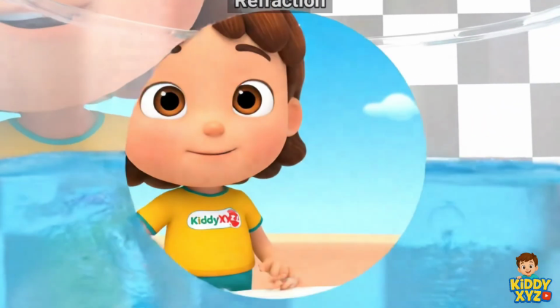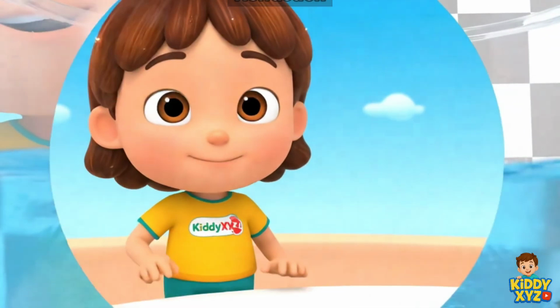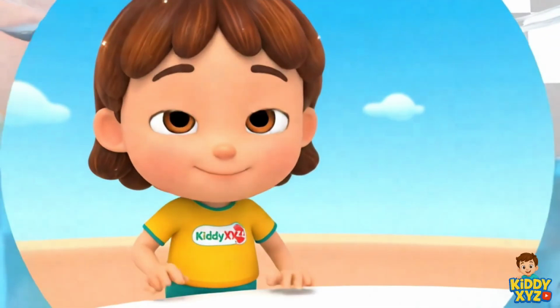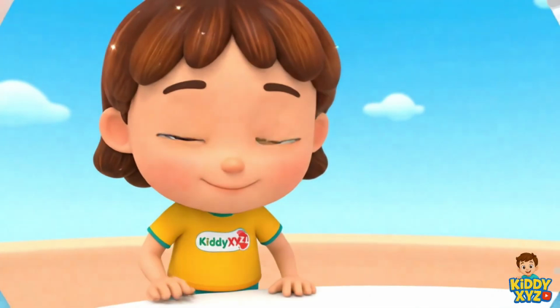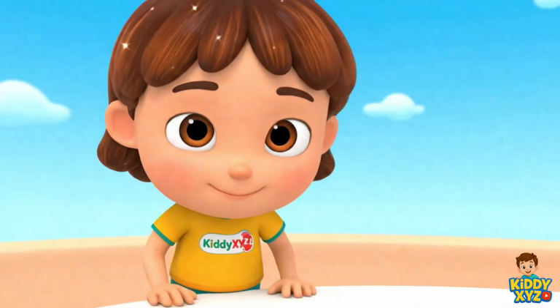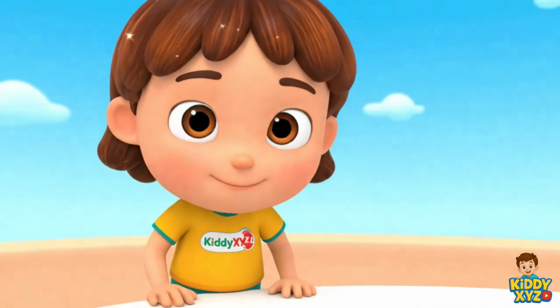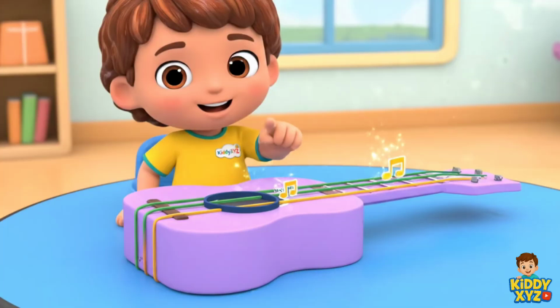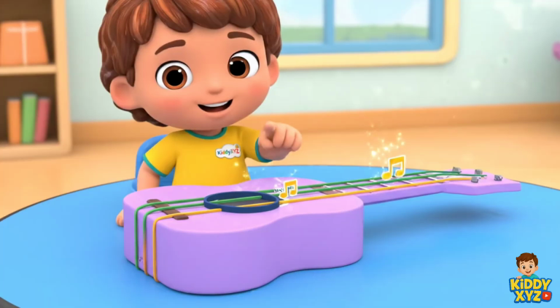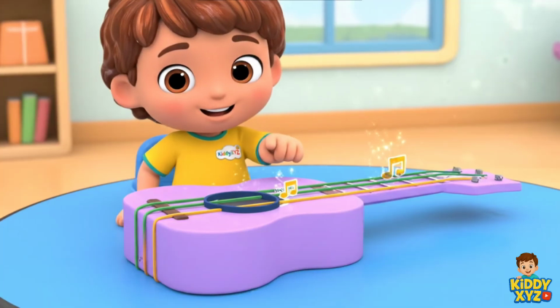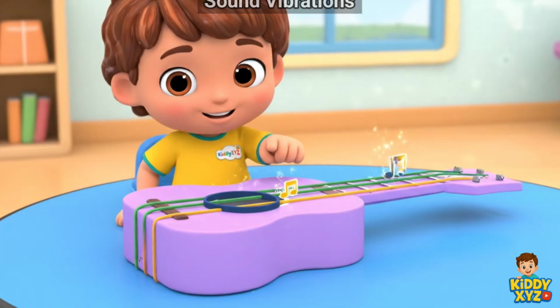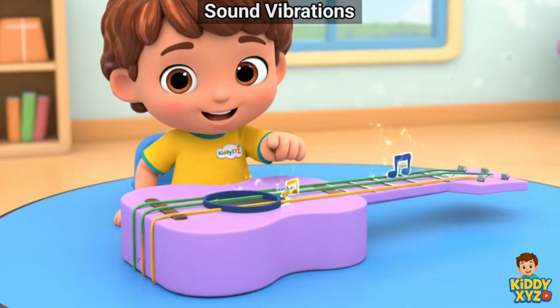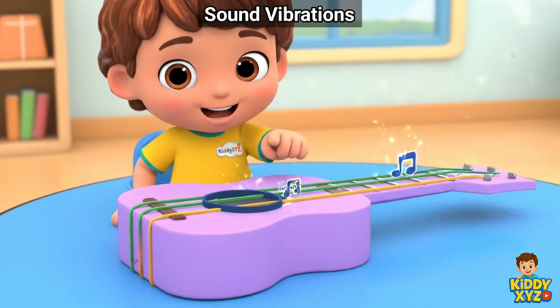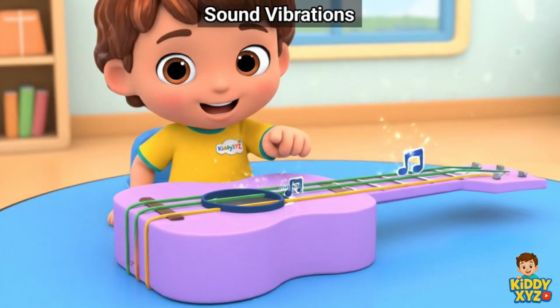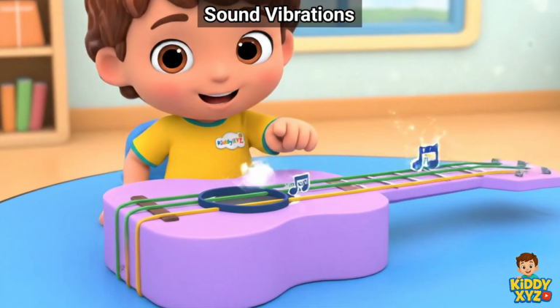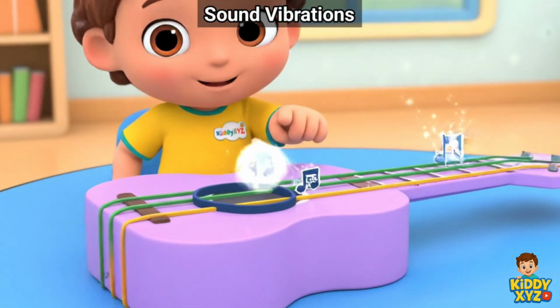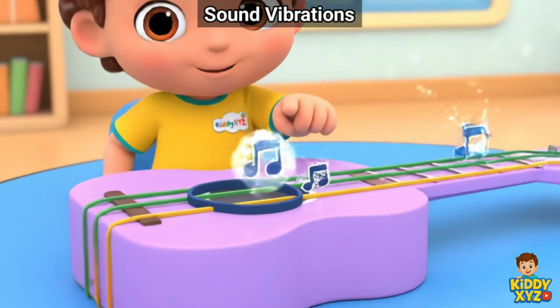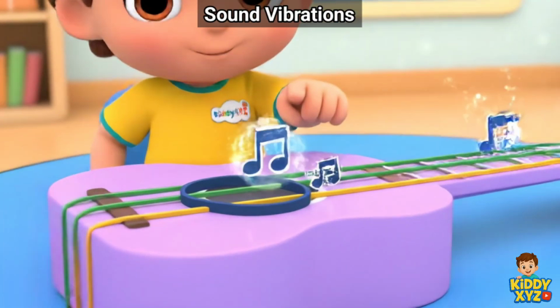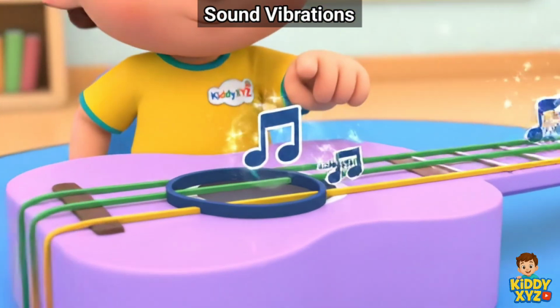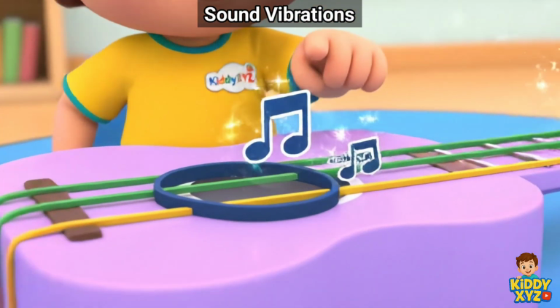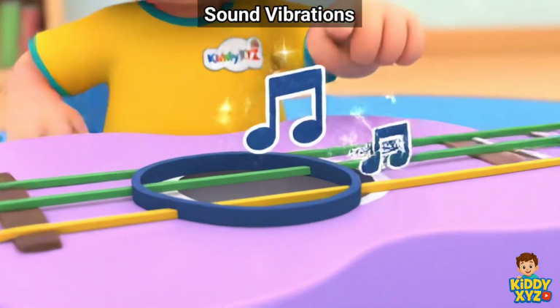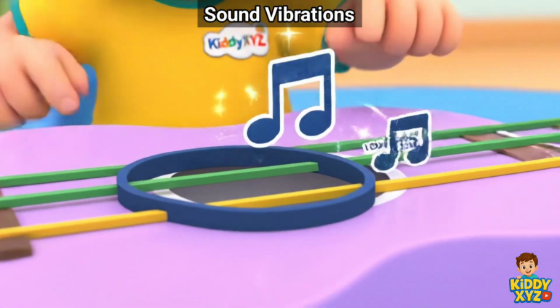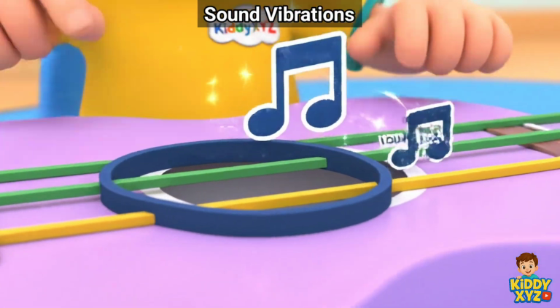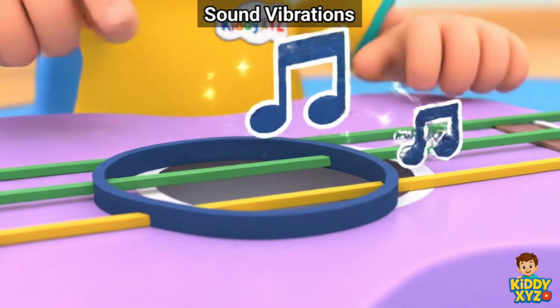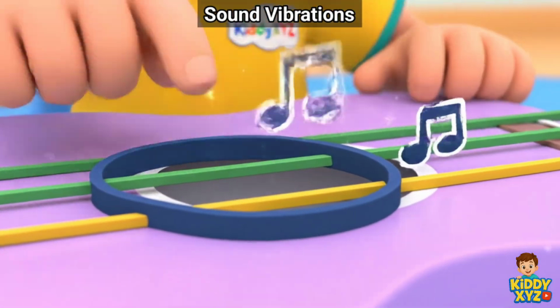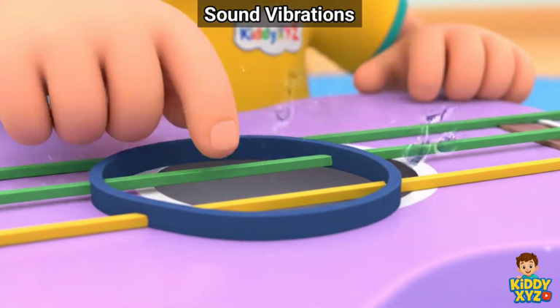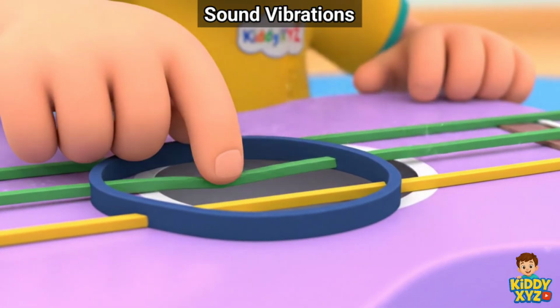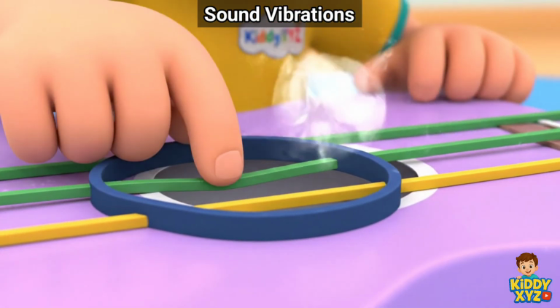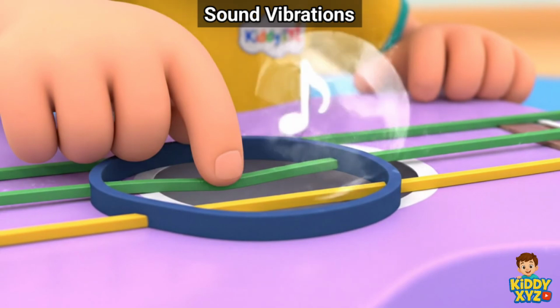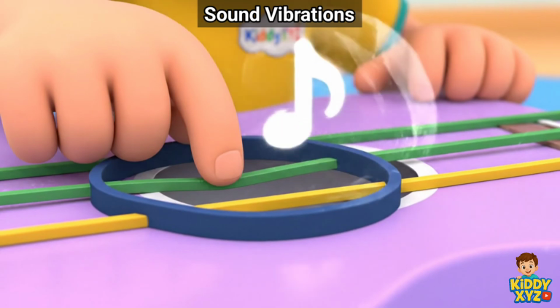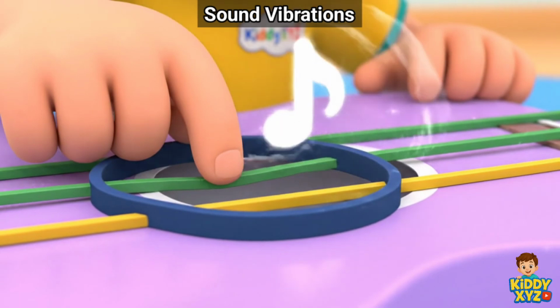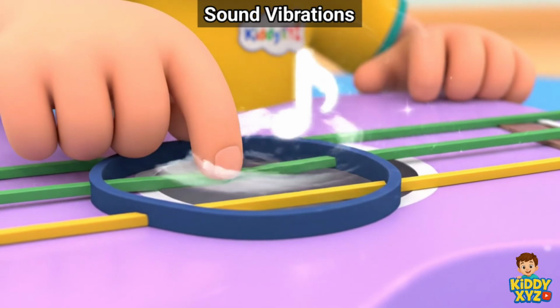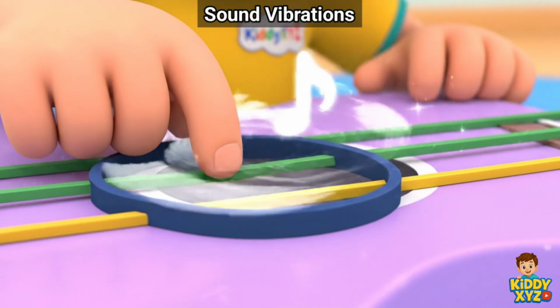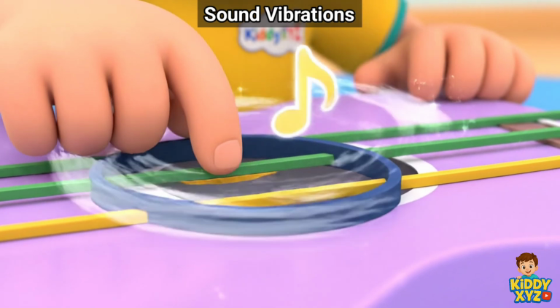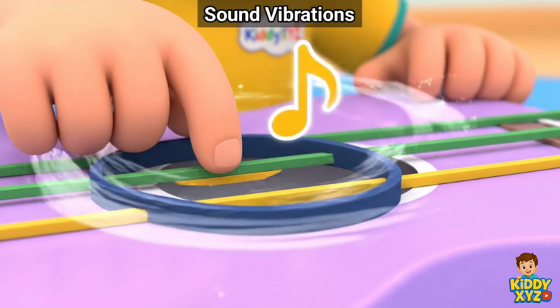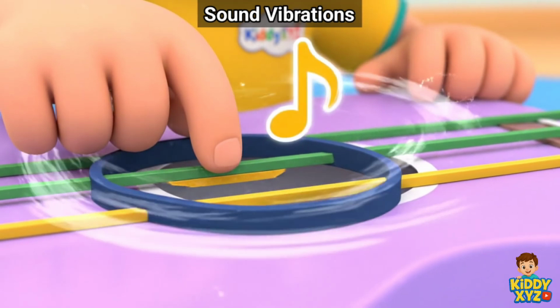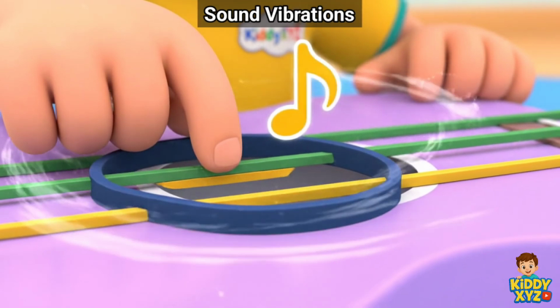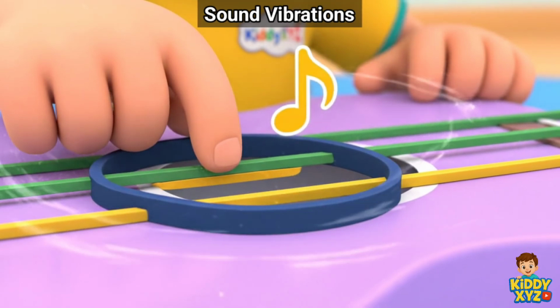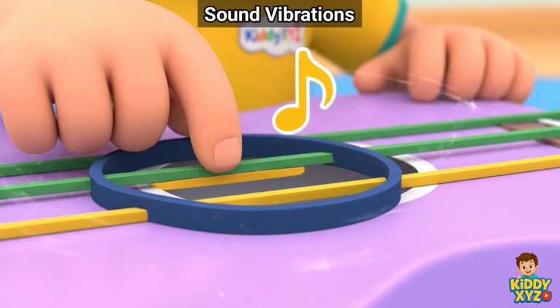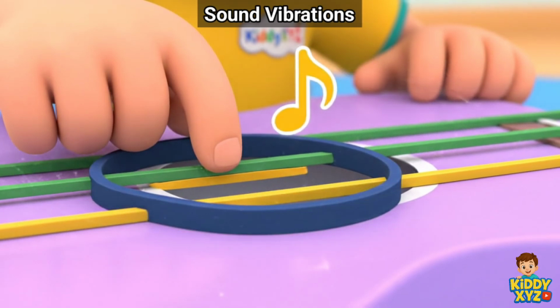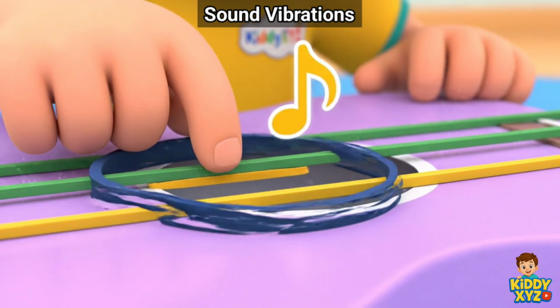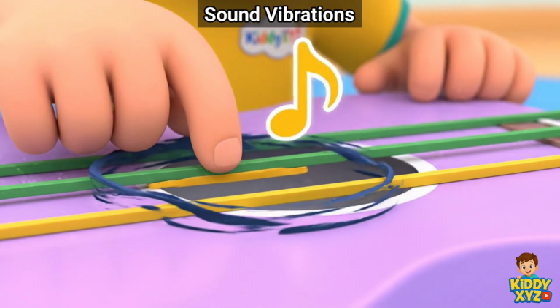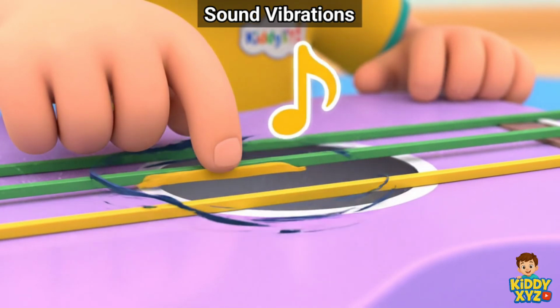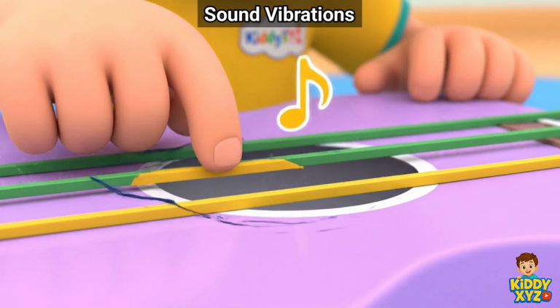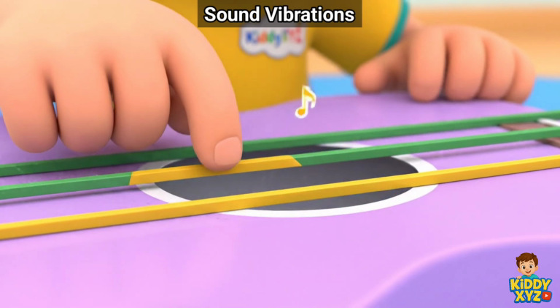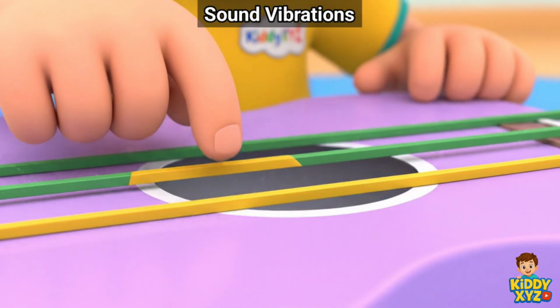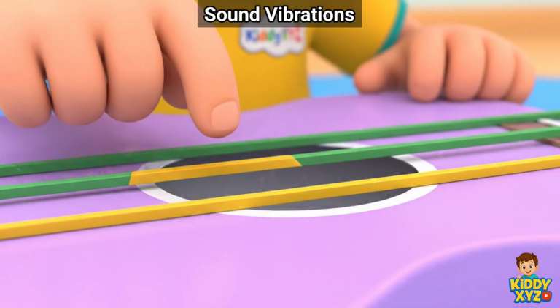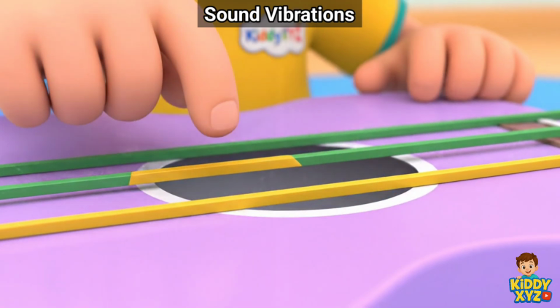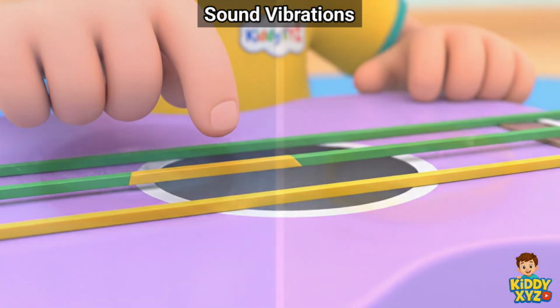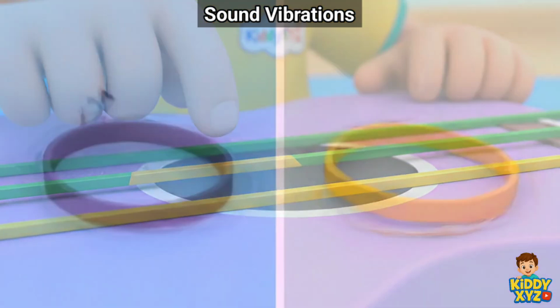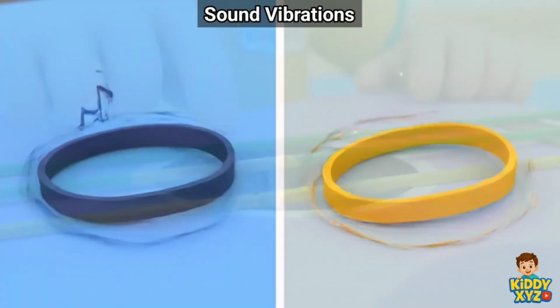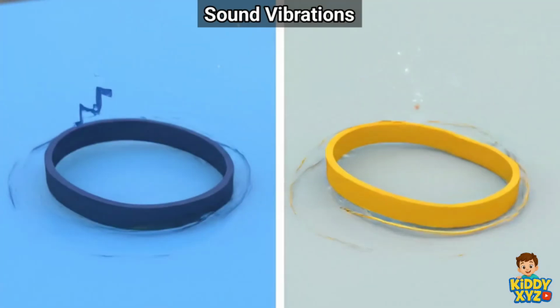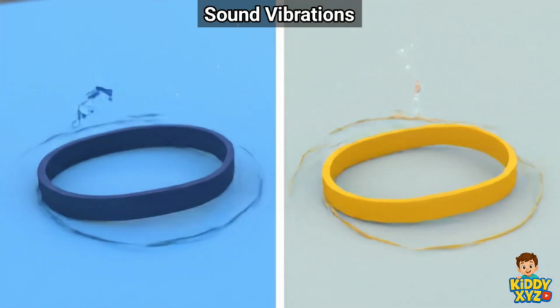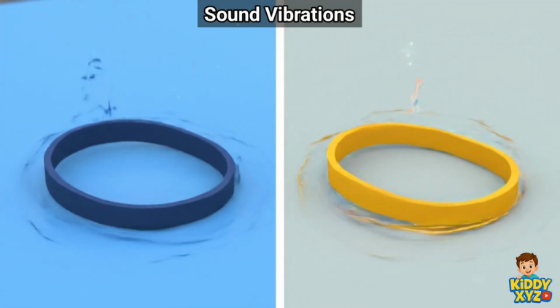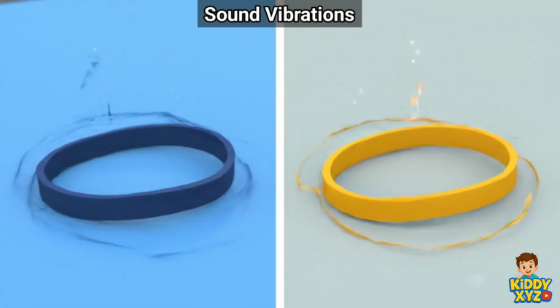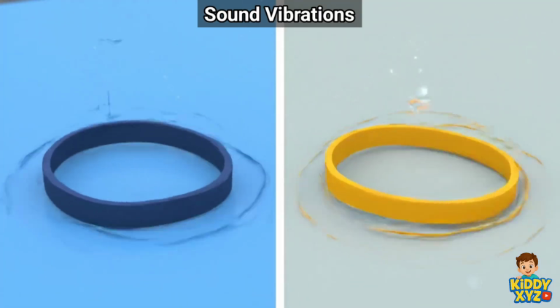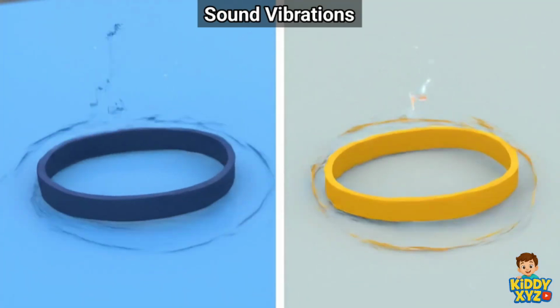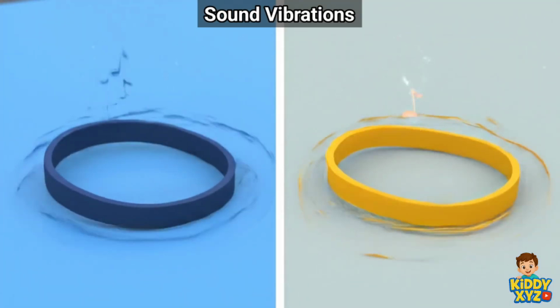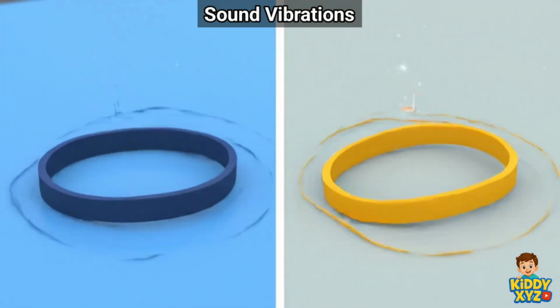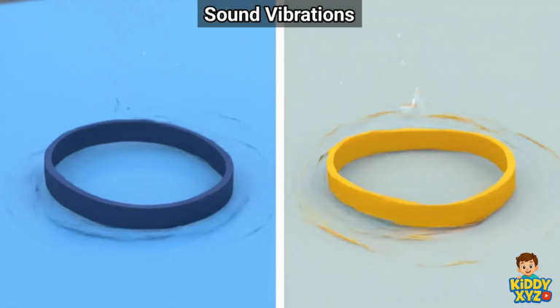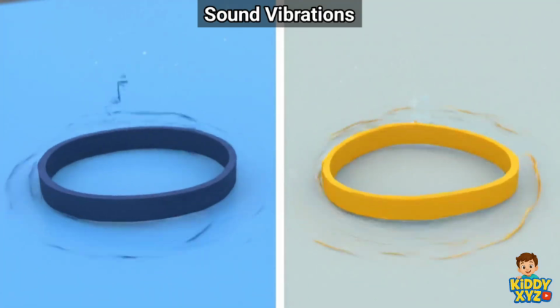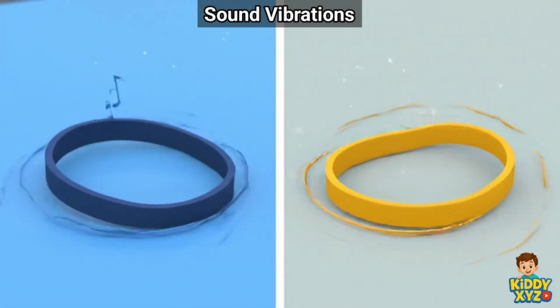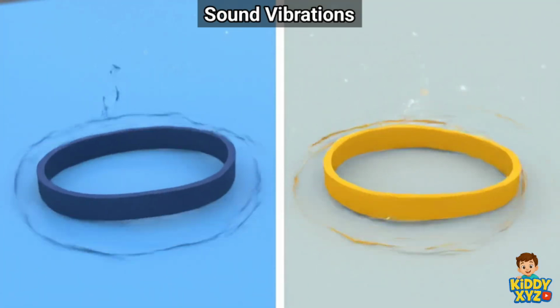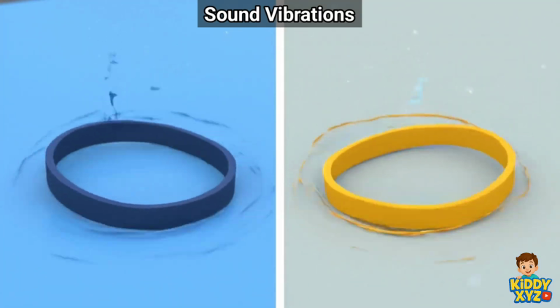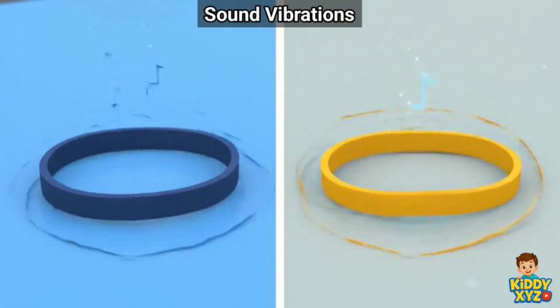See it shake? Fast shakes make high sound. Slow shakes make low.